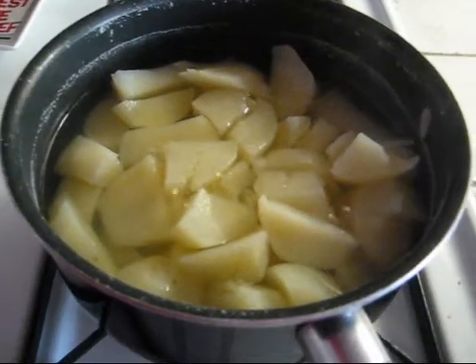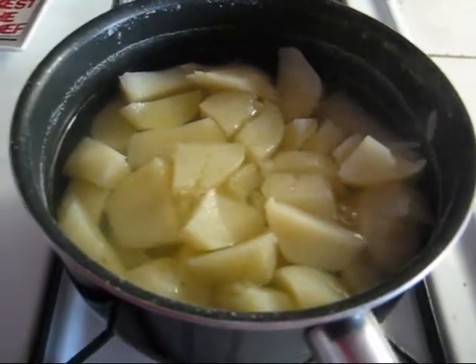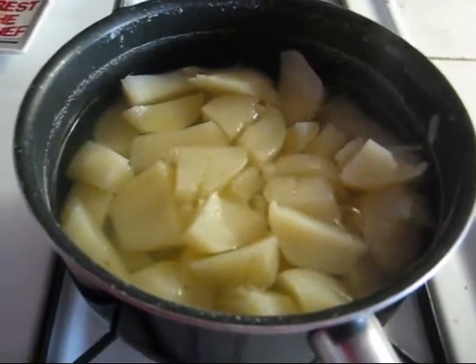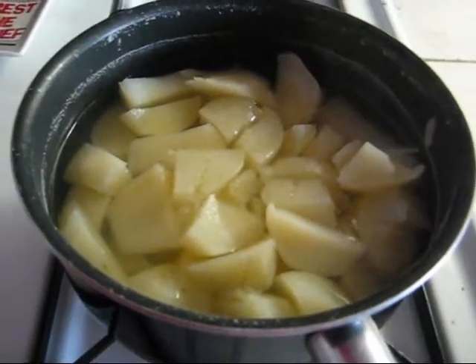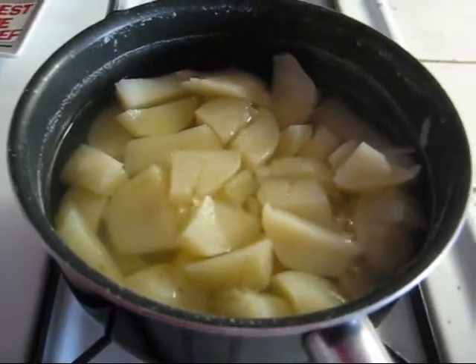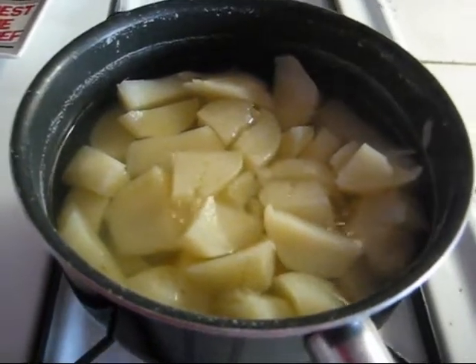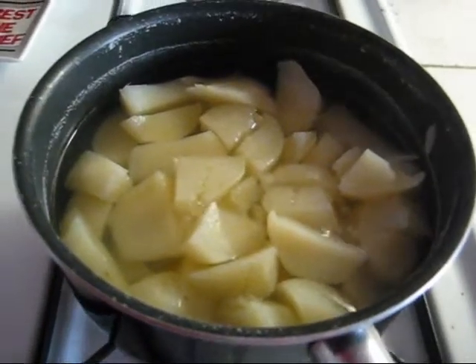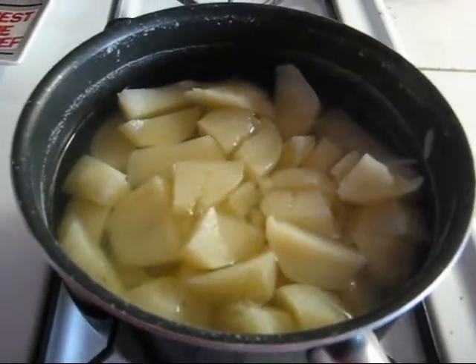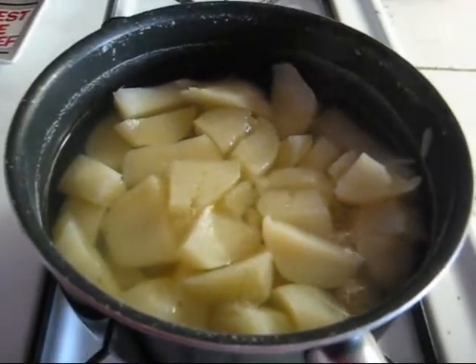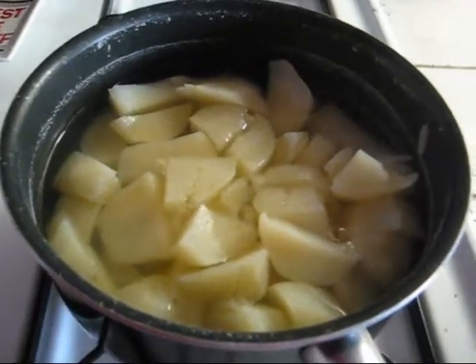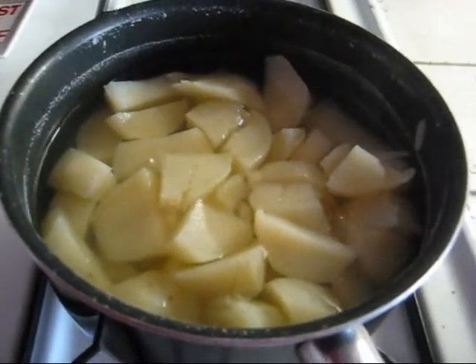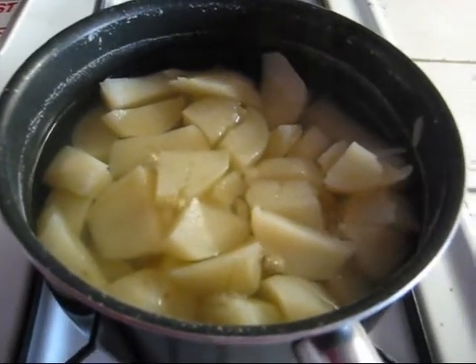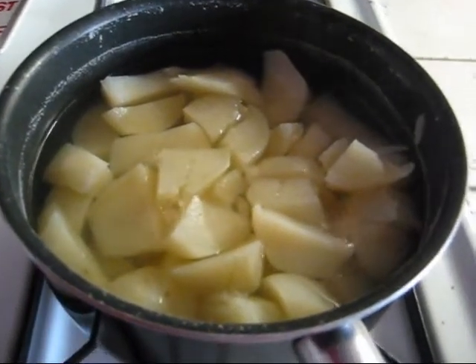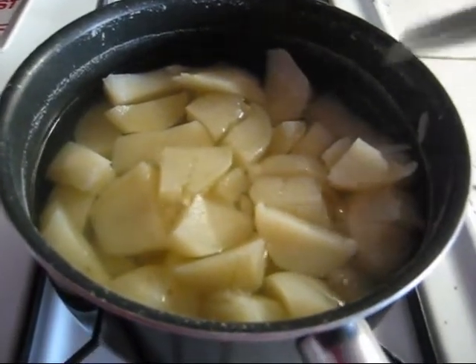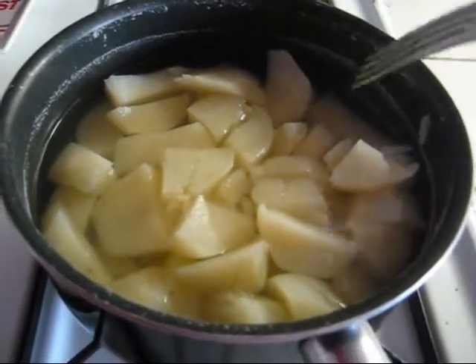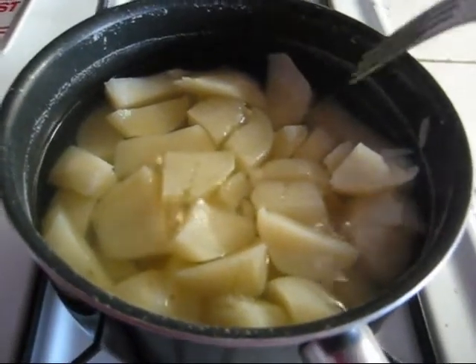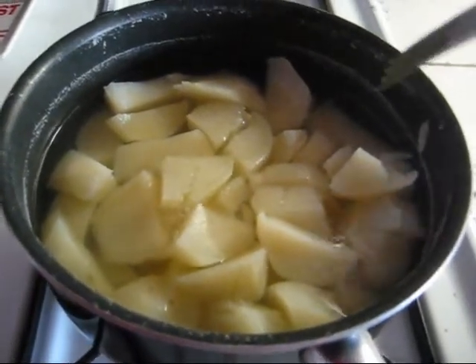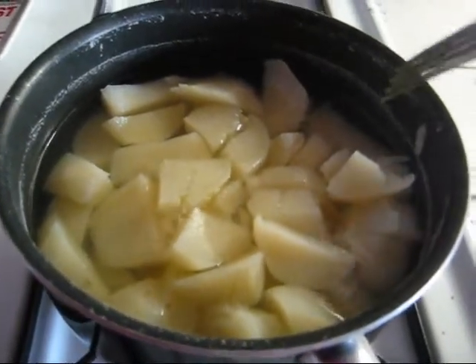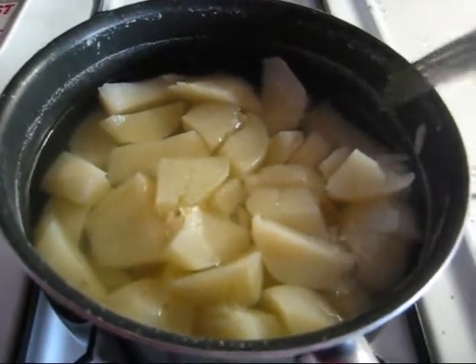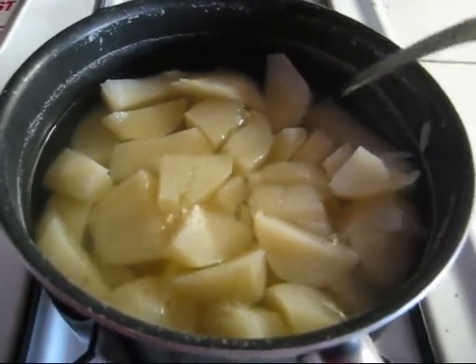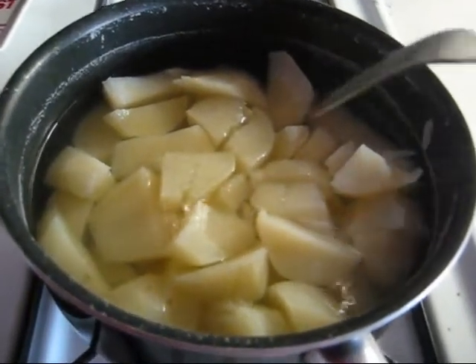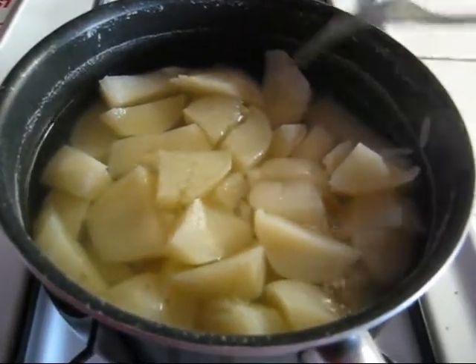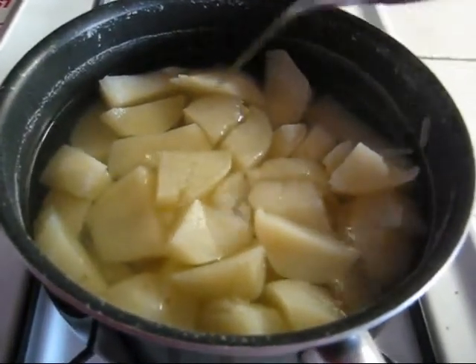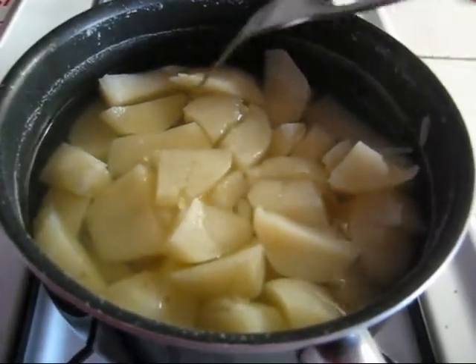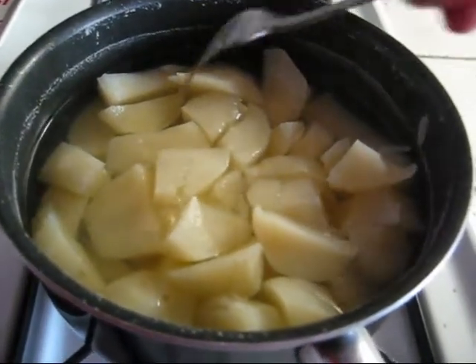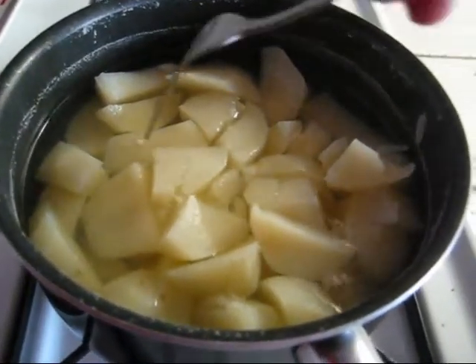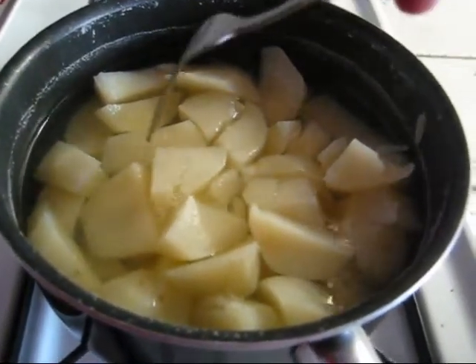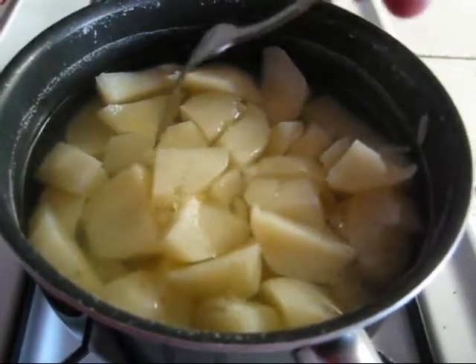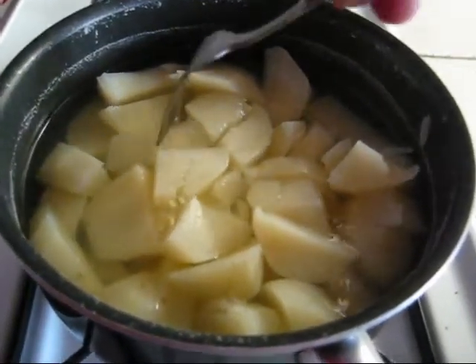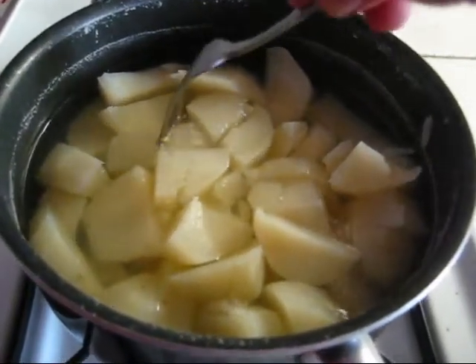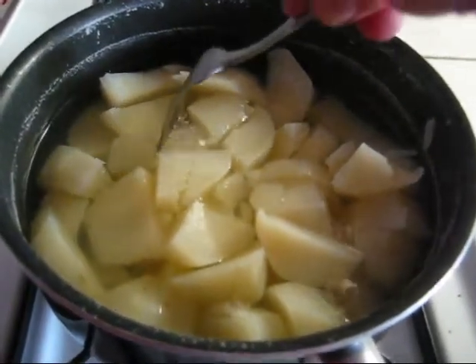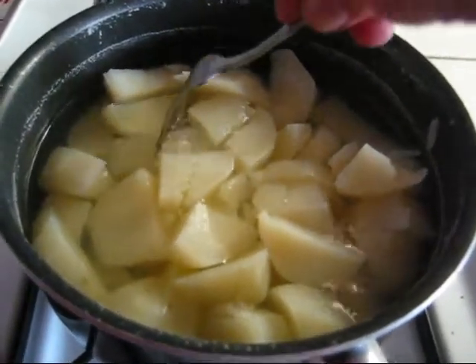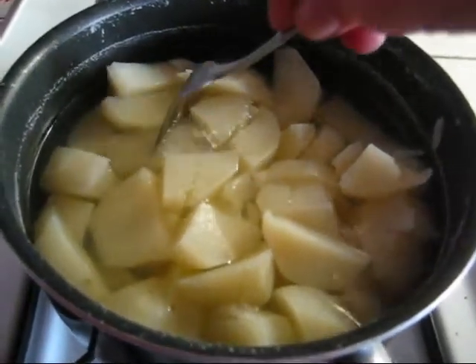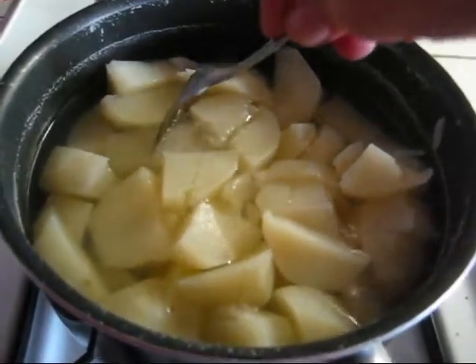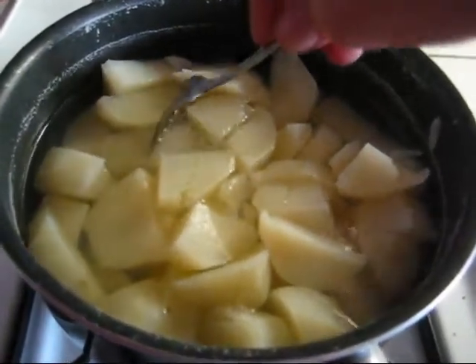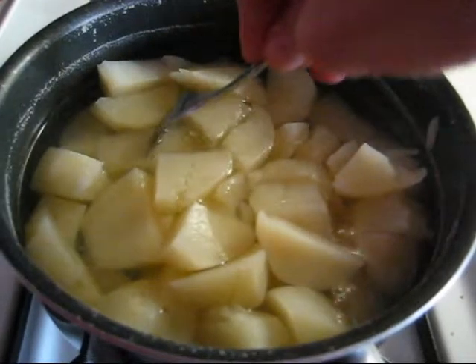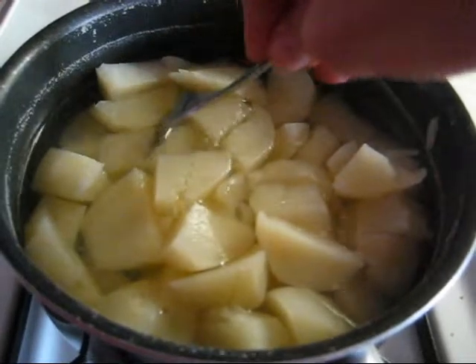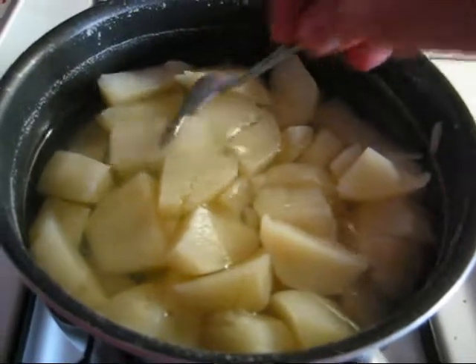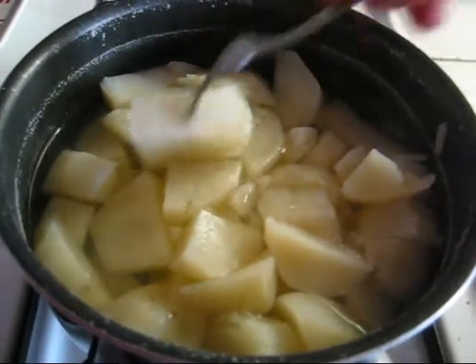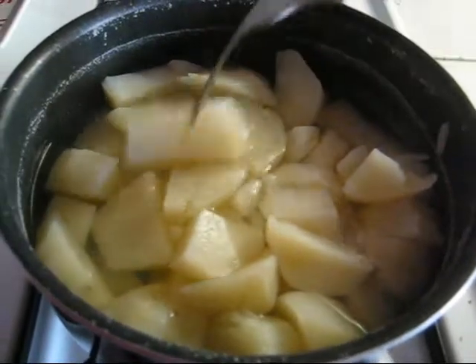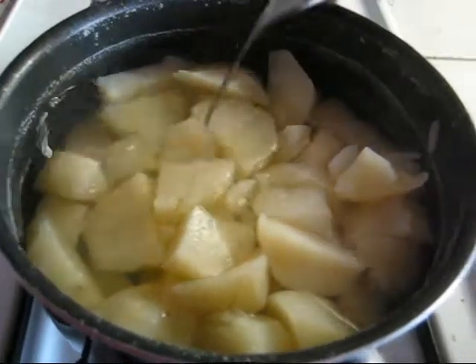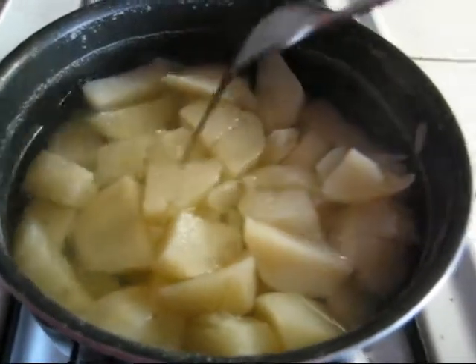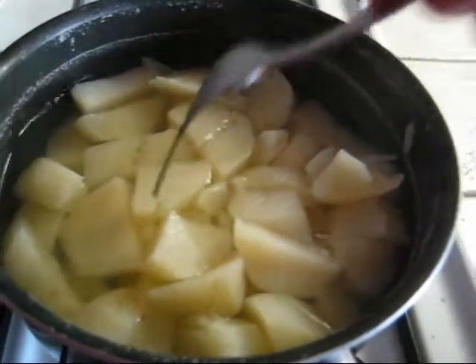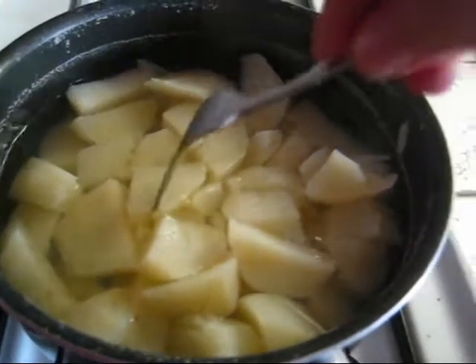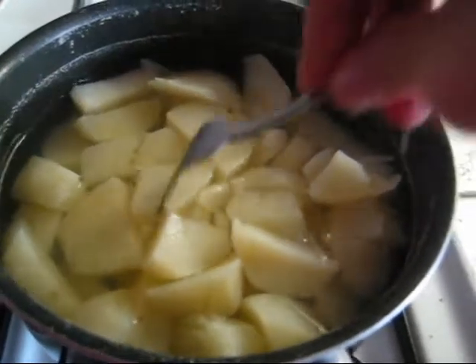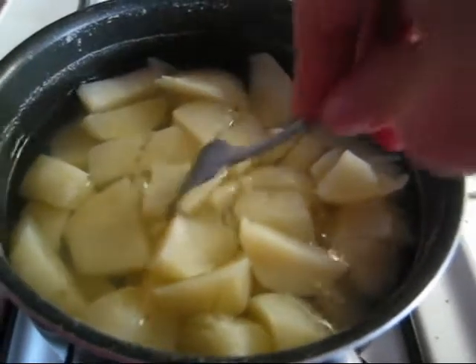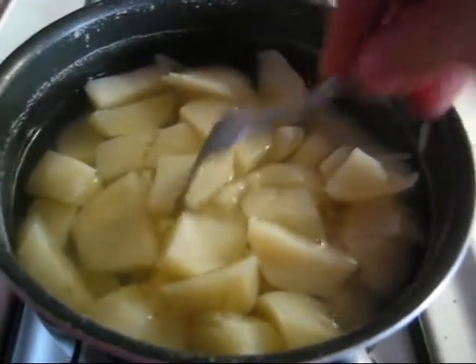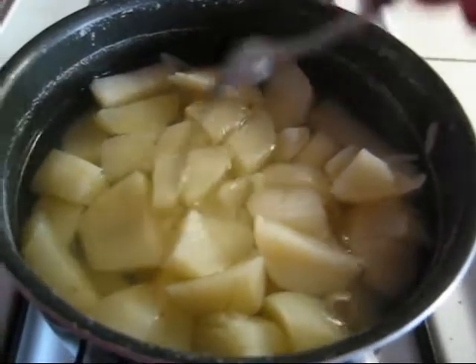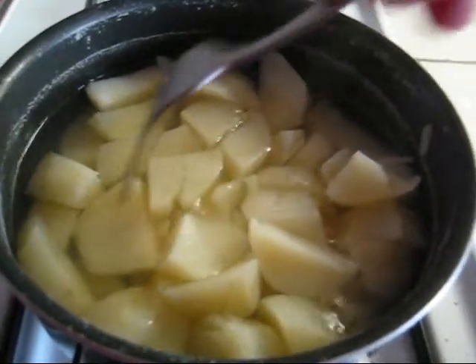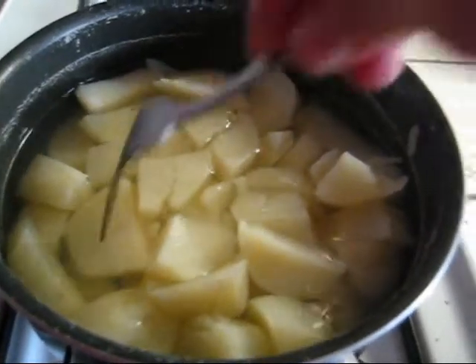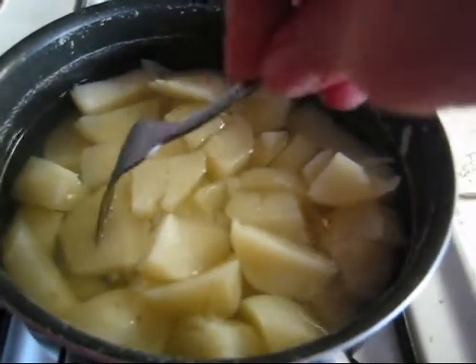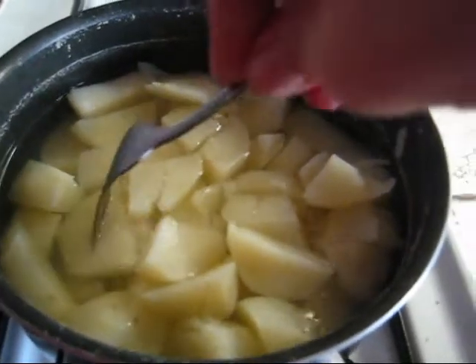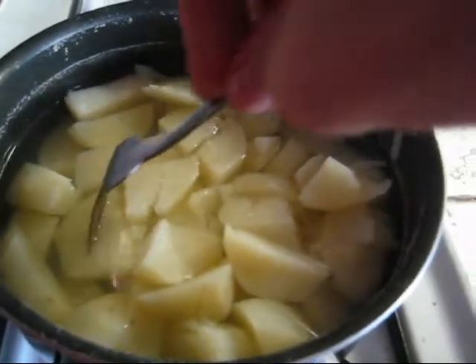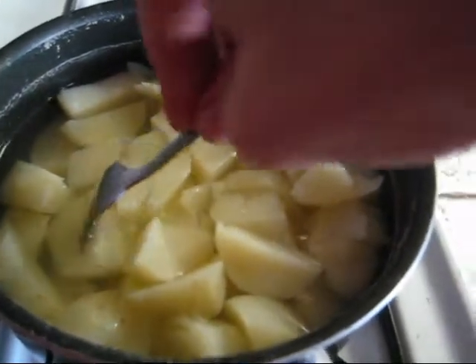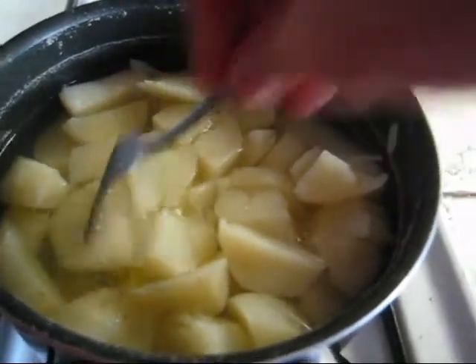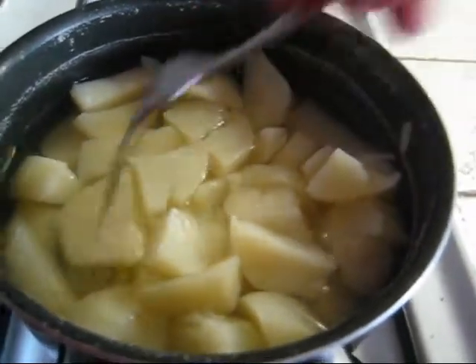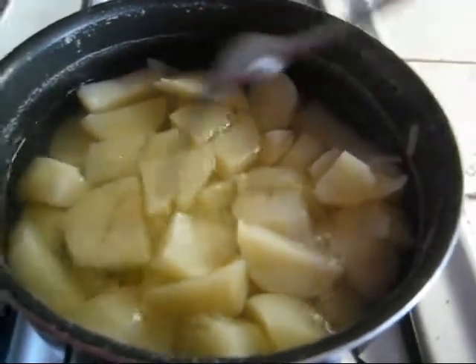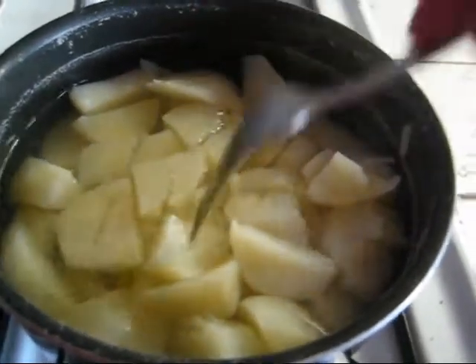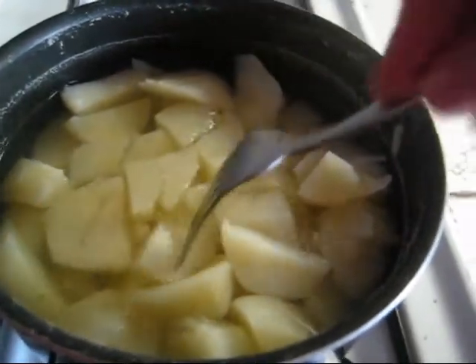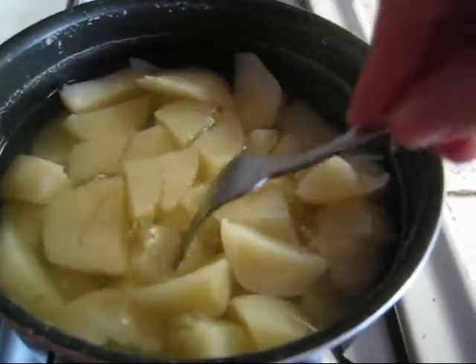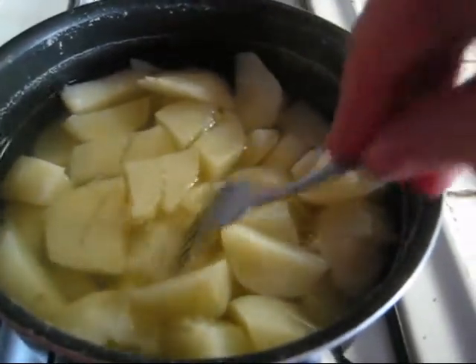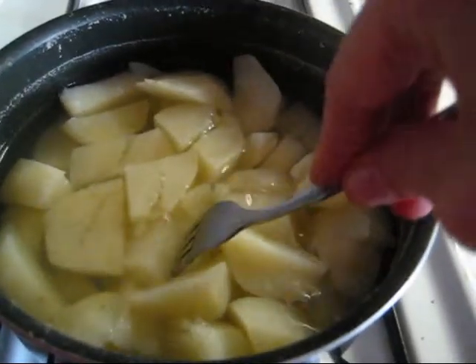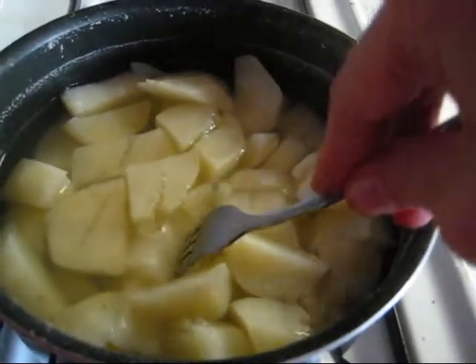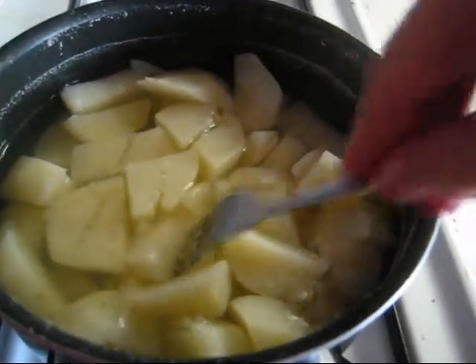Potatoes are boiling — they're actually ready. Make sure that they're really soft by checking with a fork.